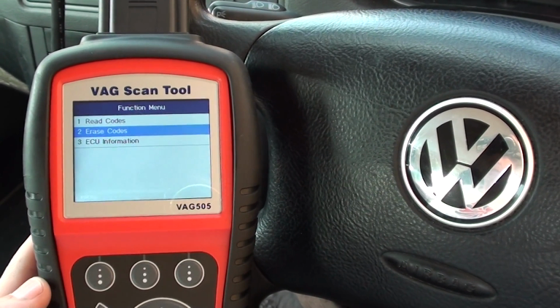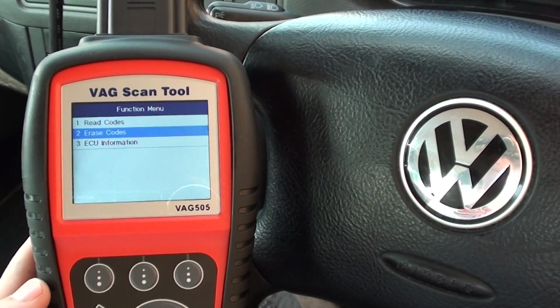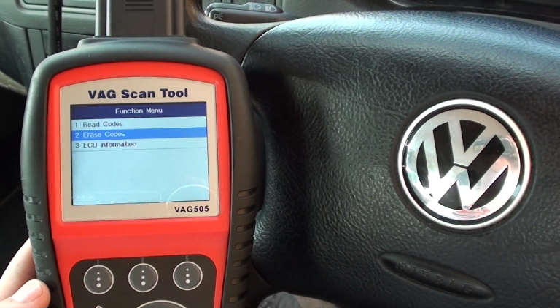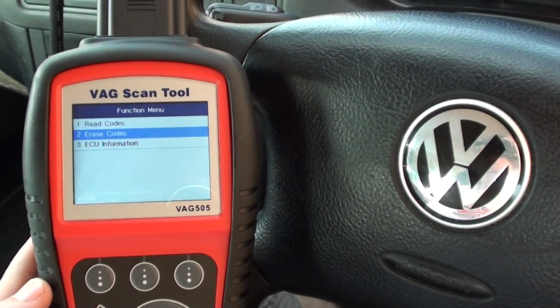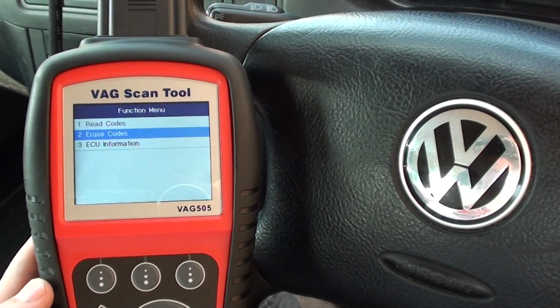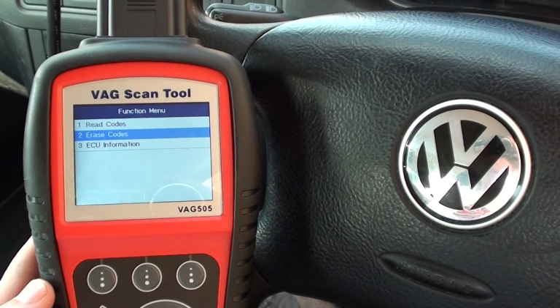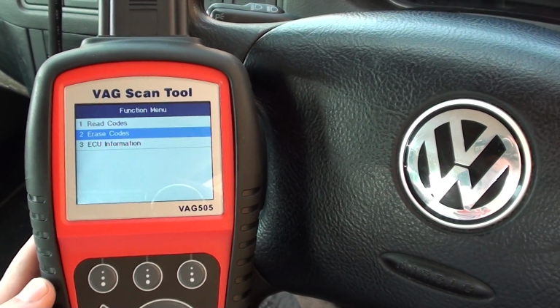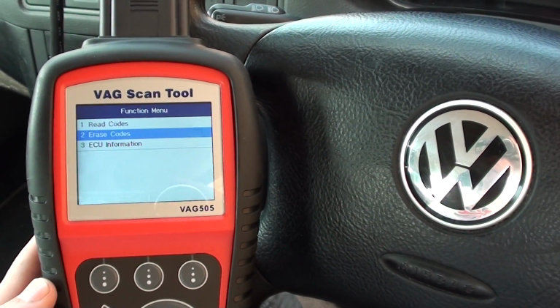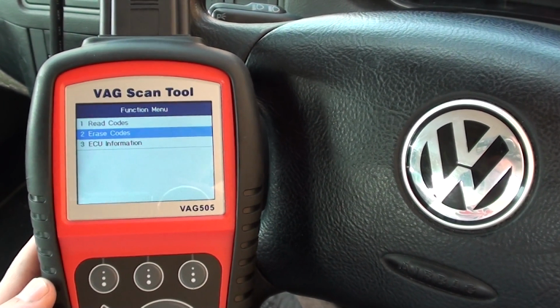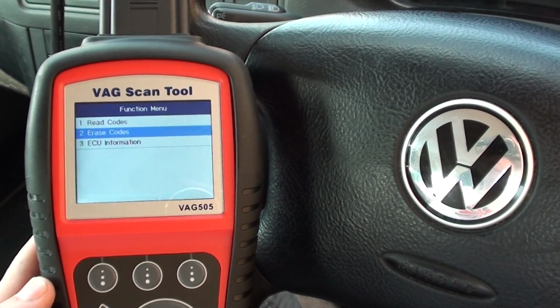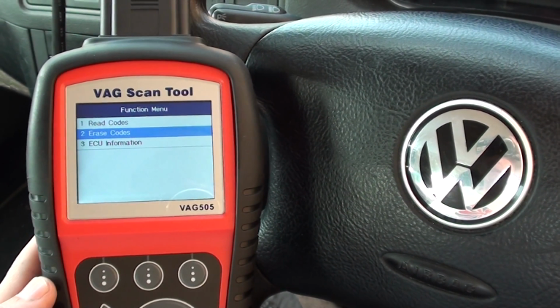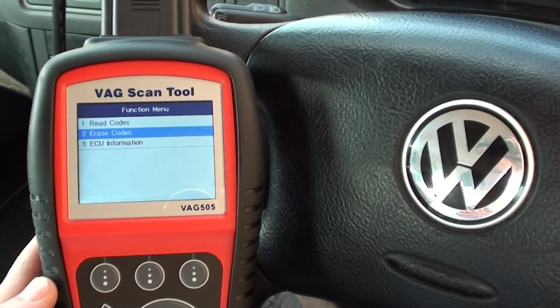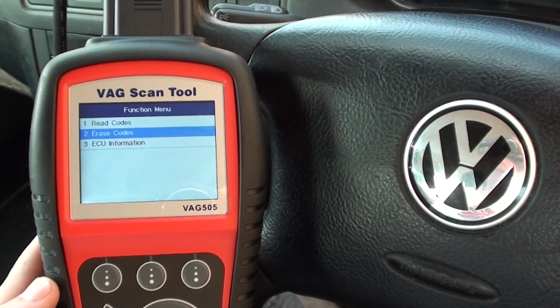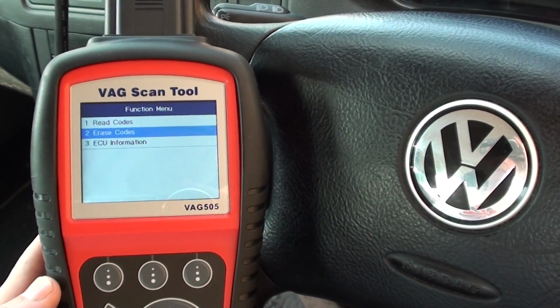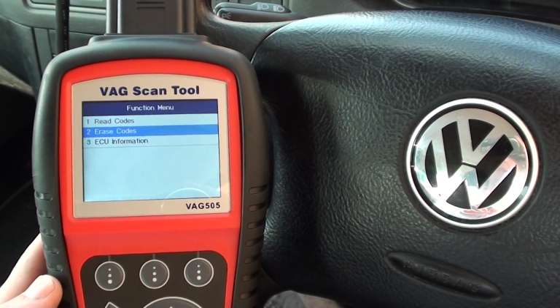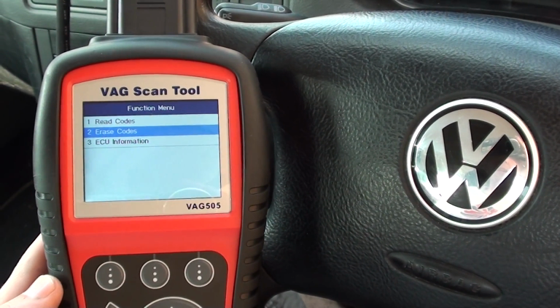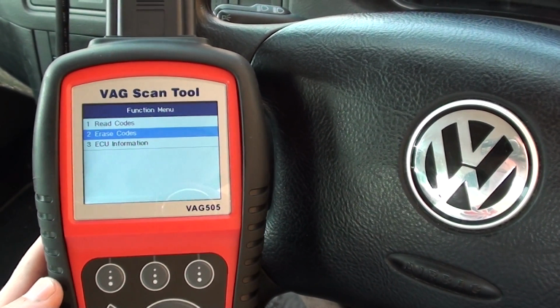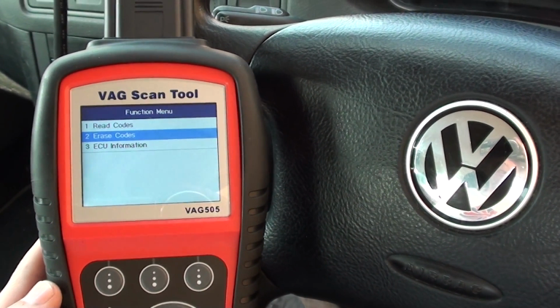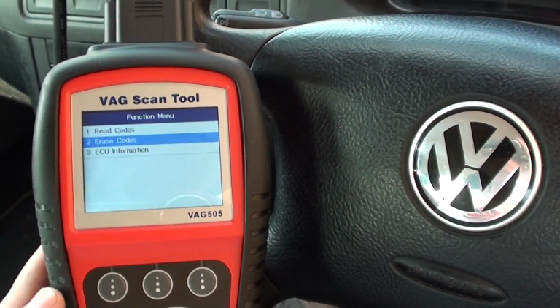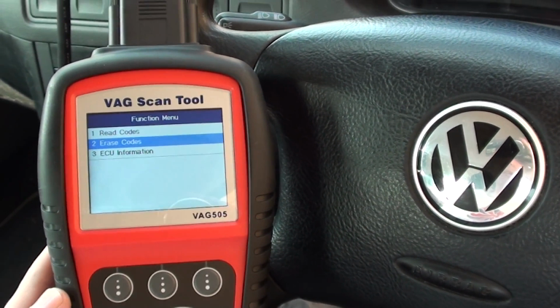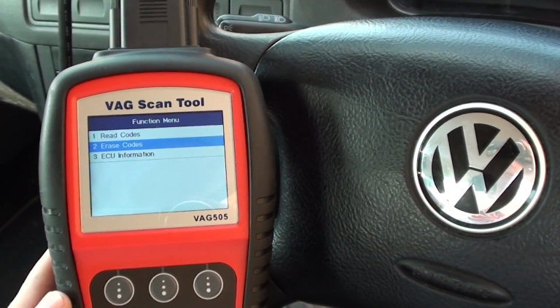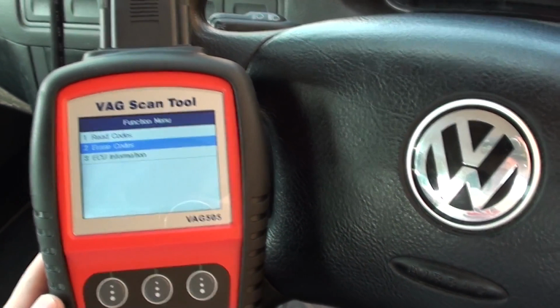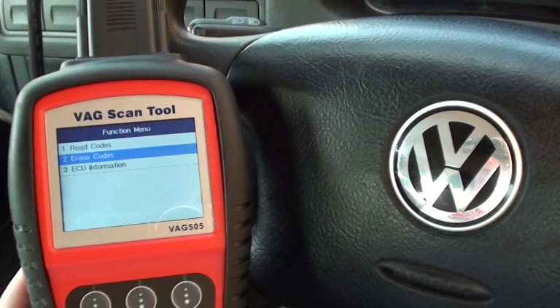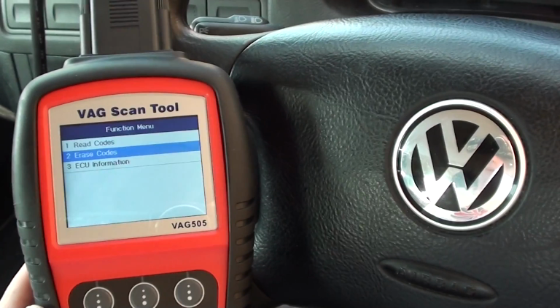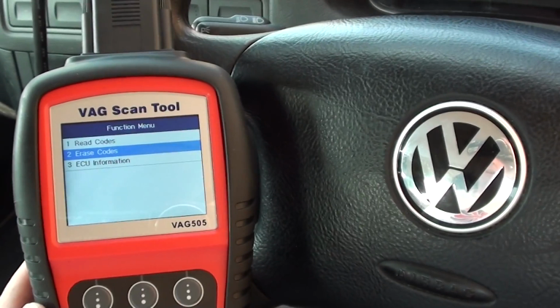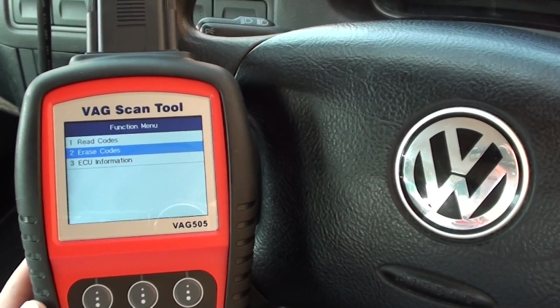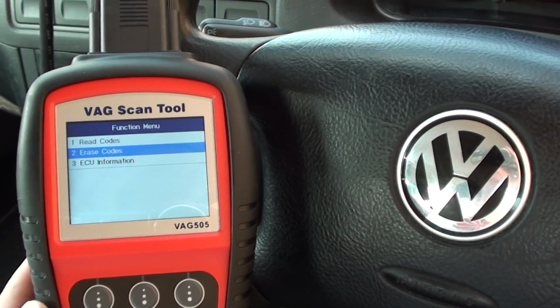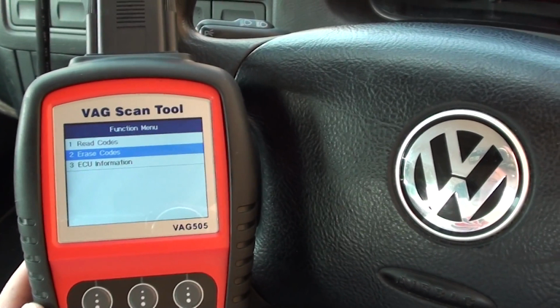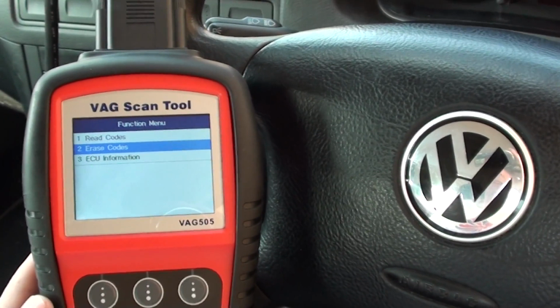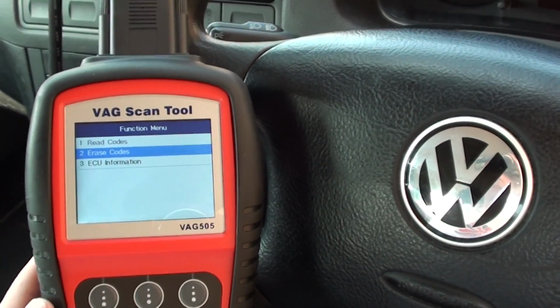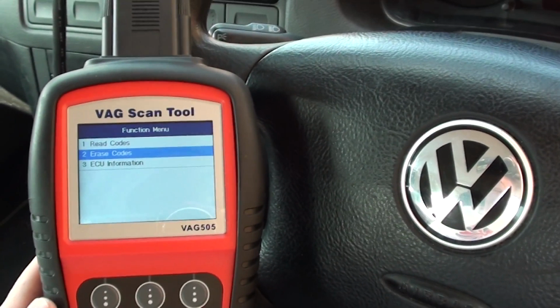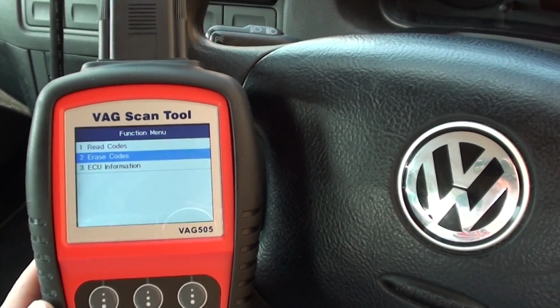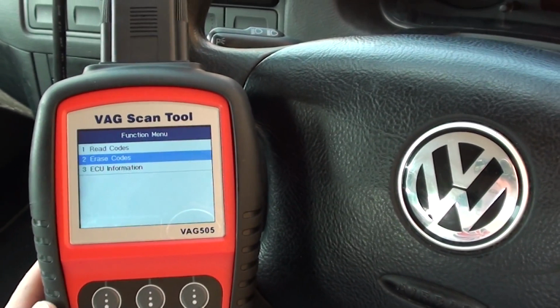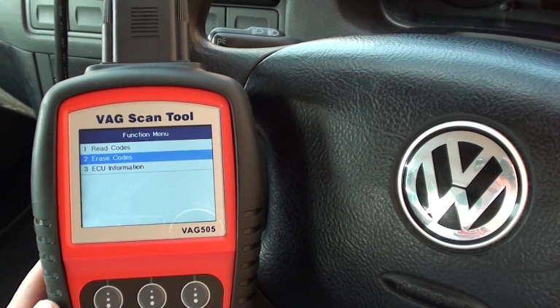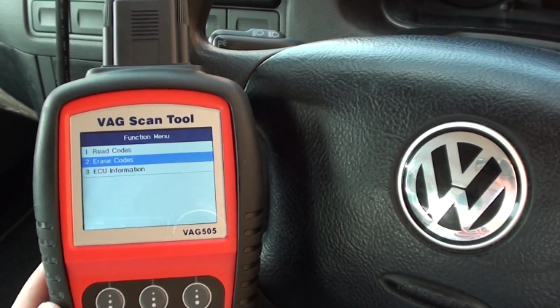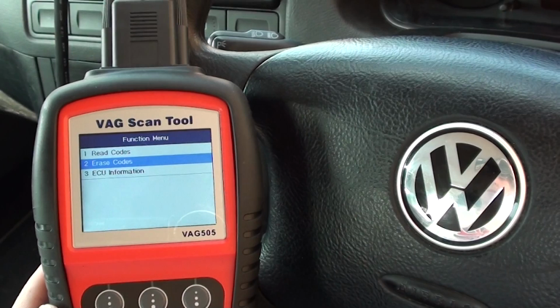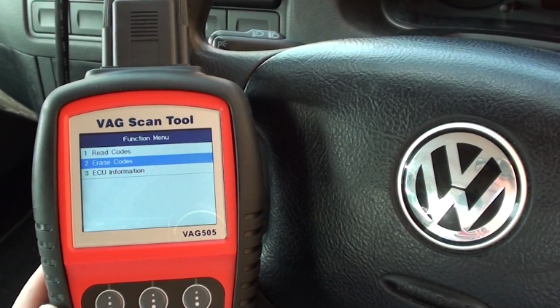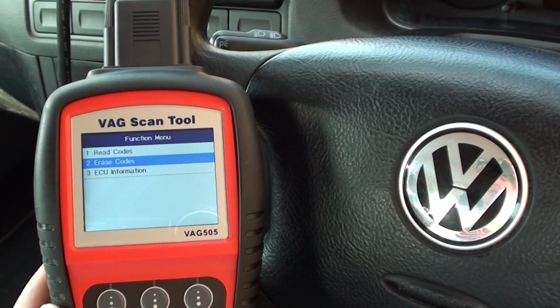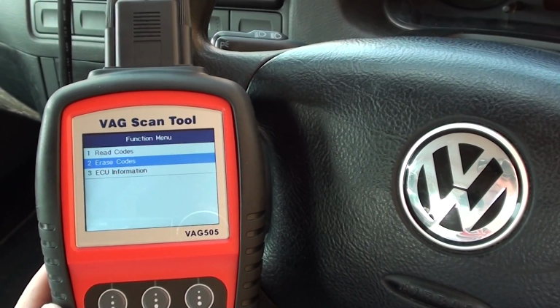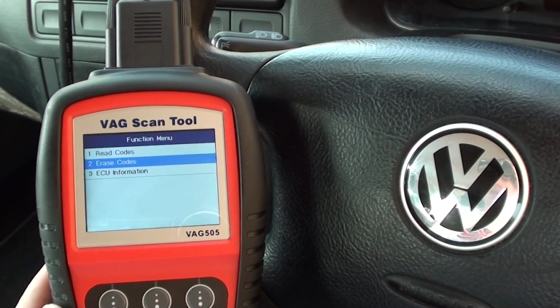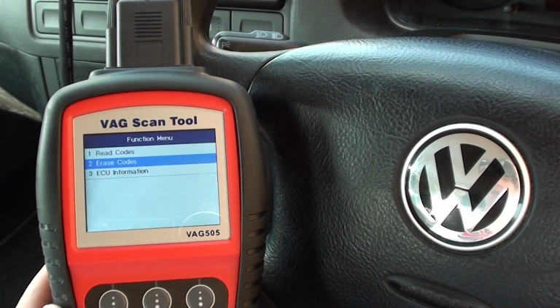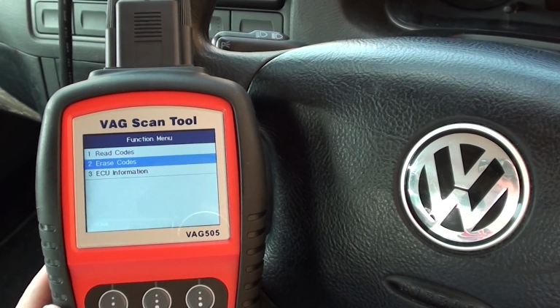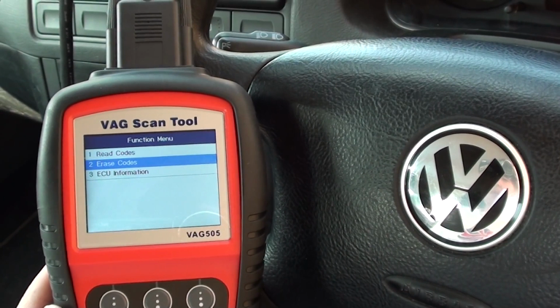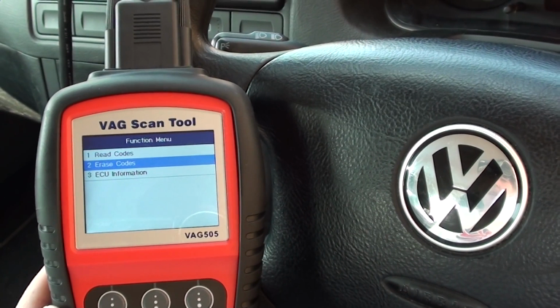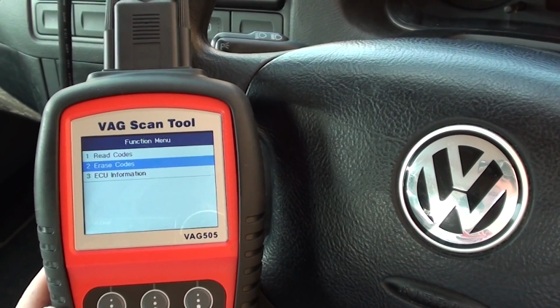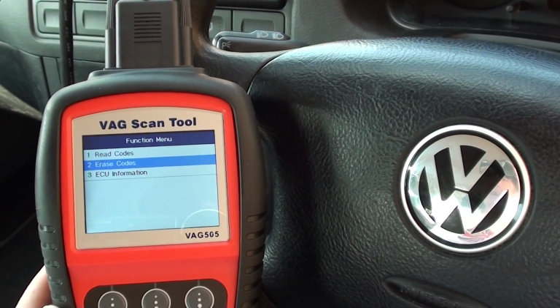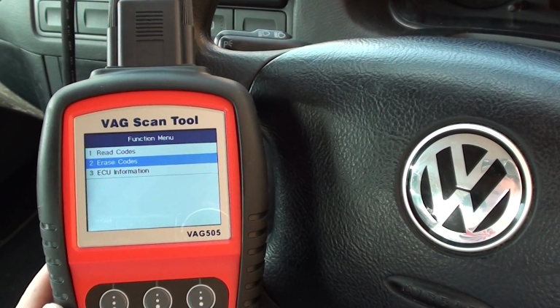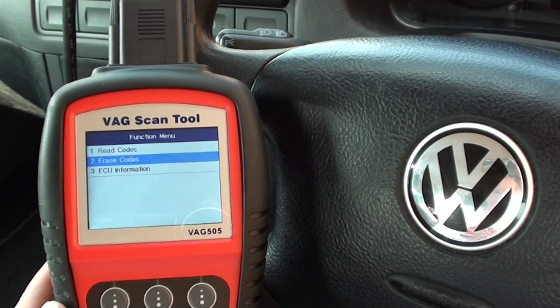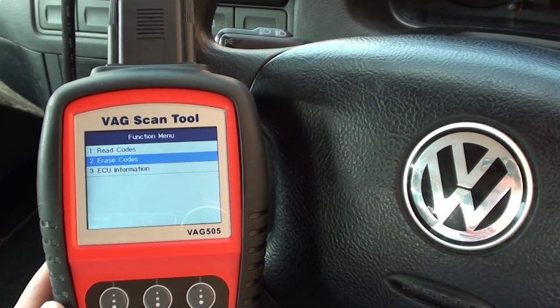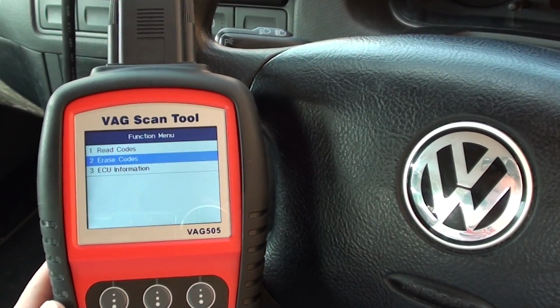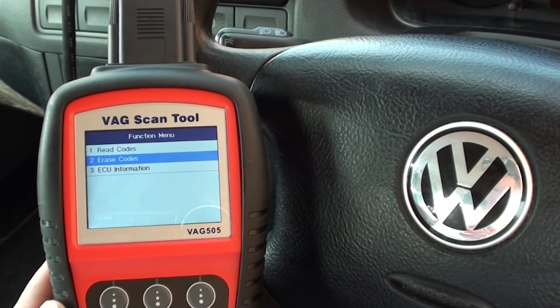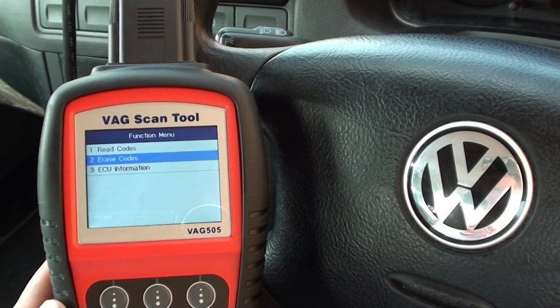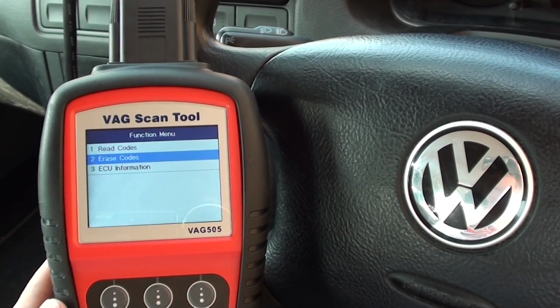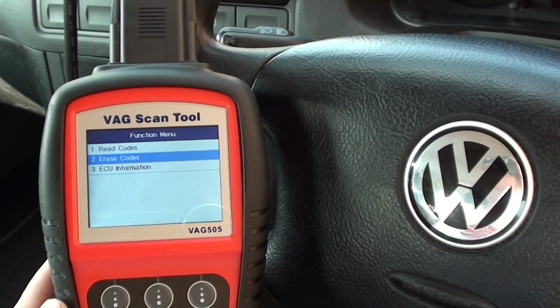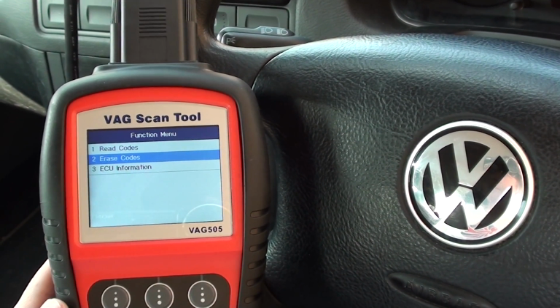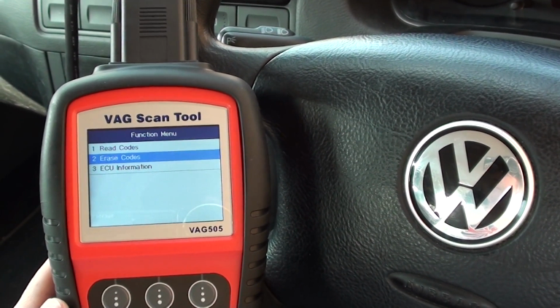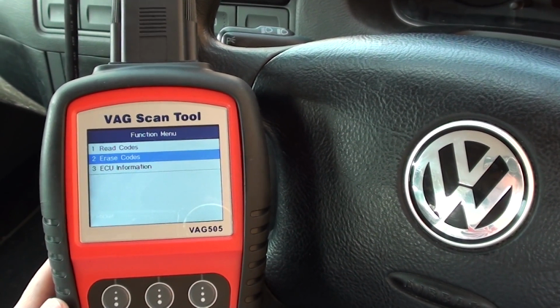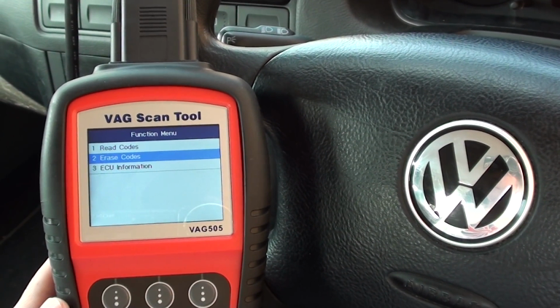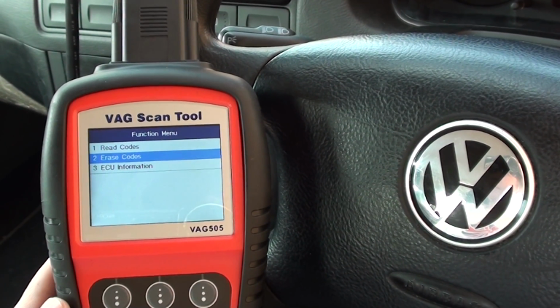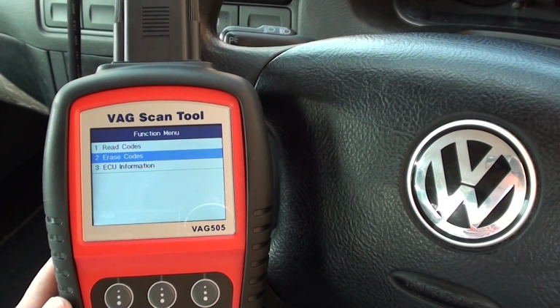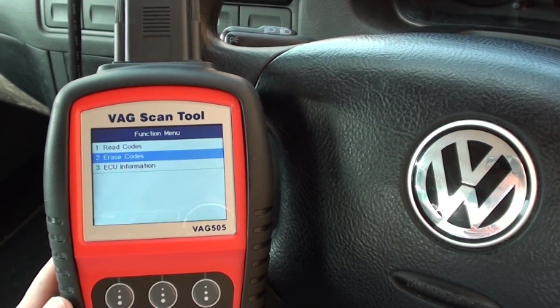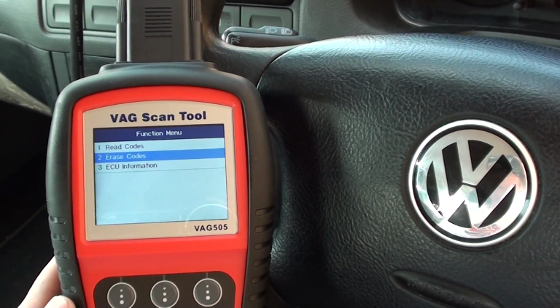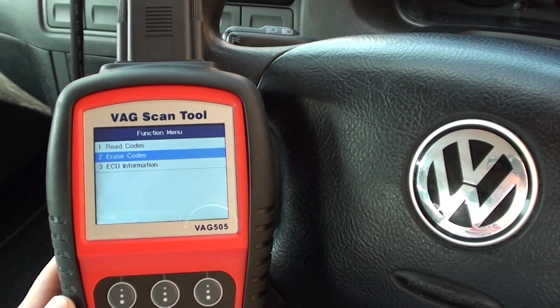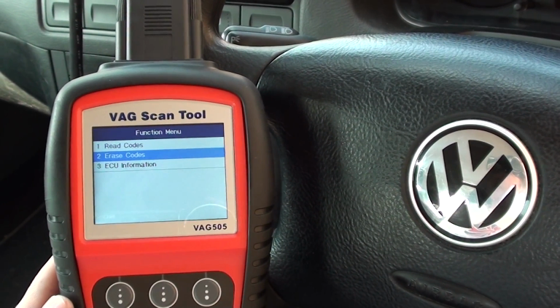The VAG 505 is available by clicking the link directly below this video. Thanks for watching.